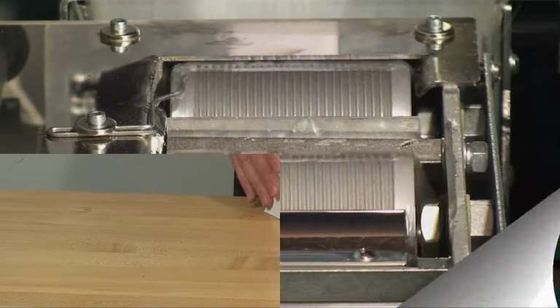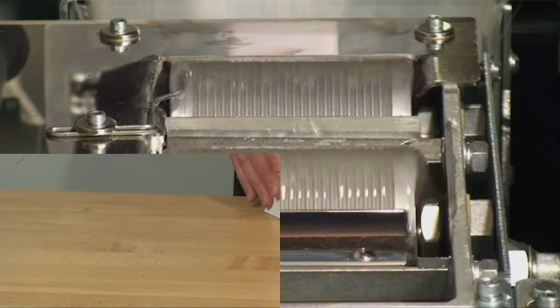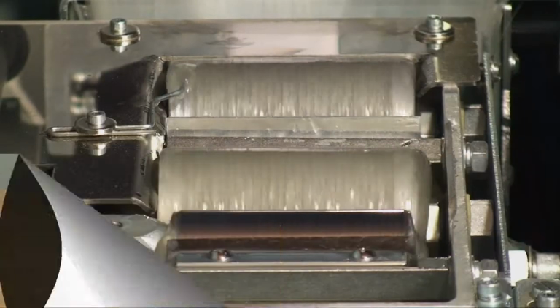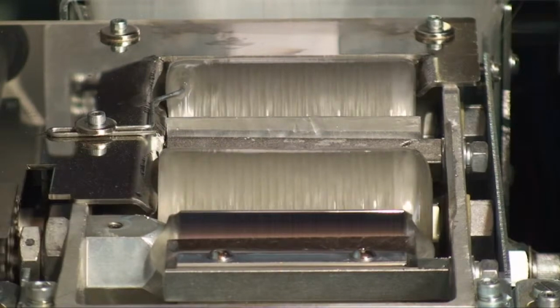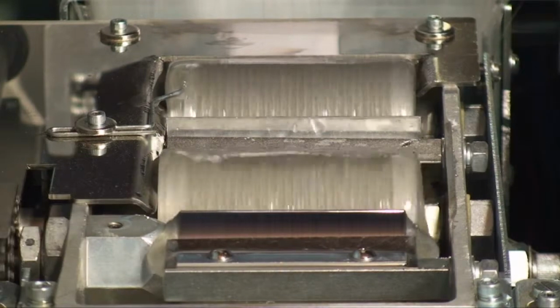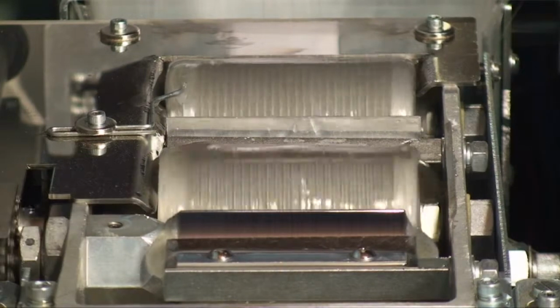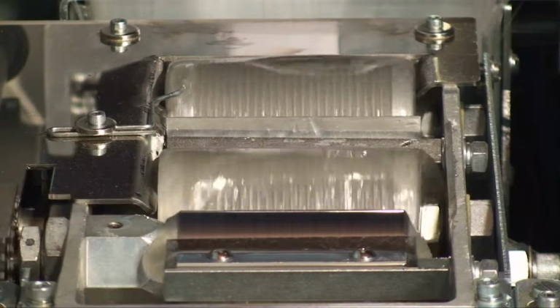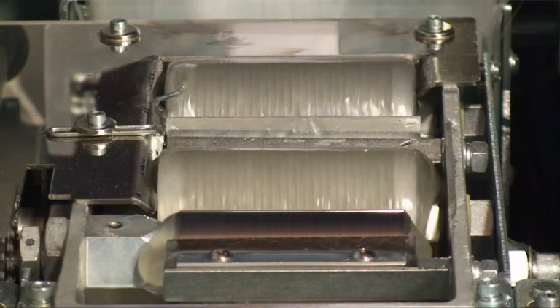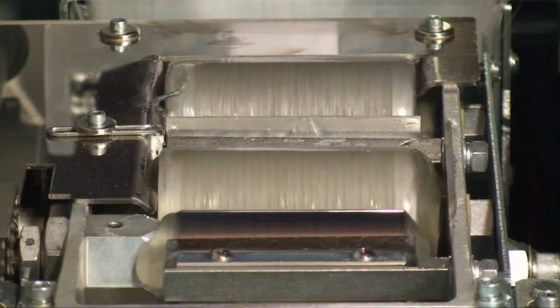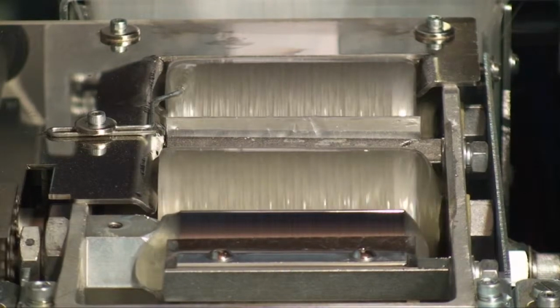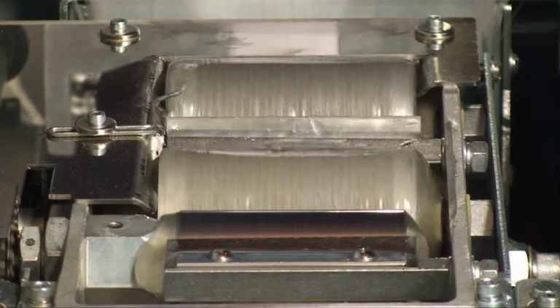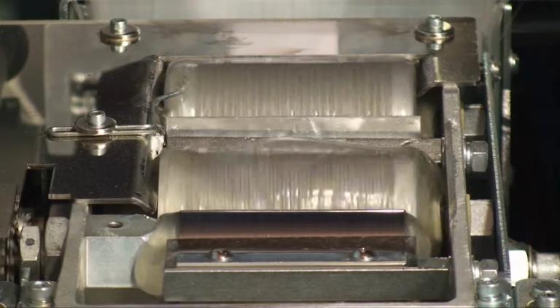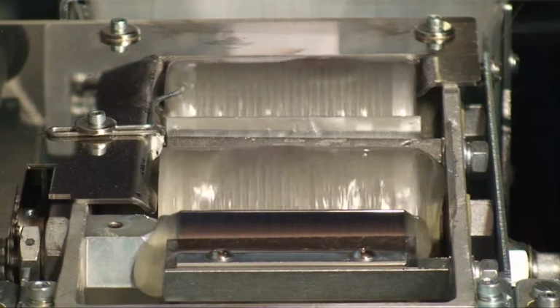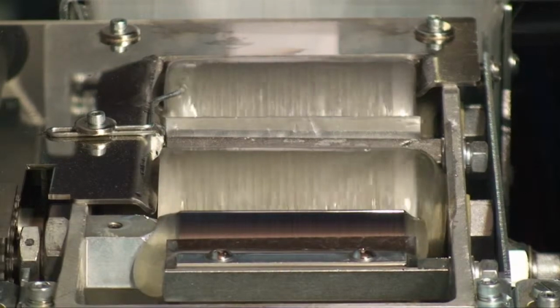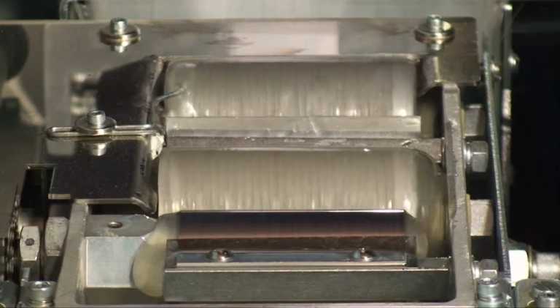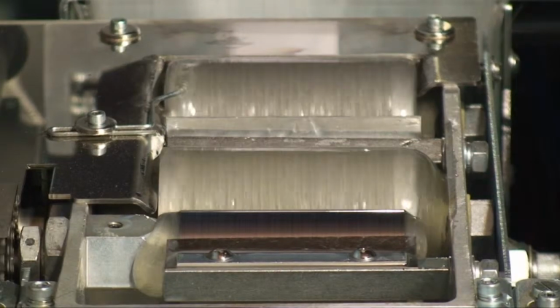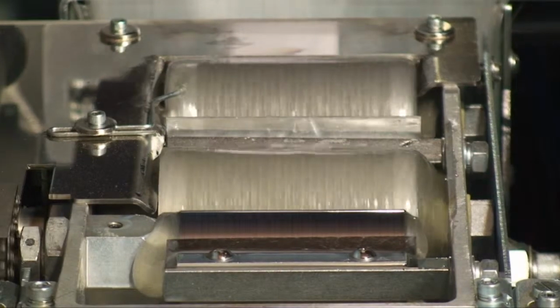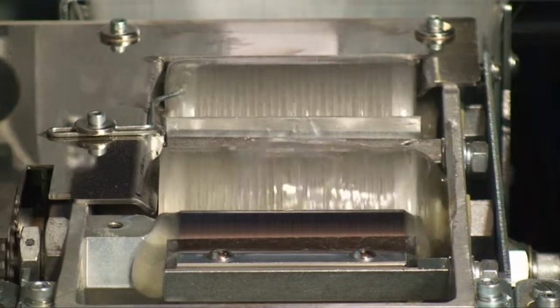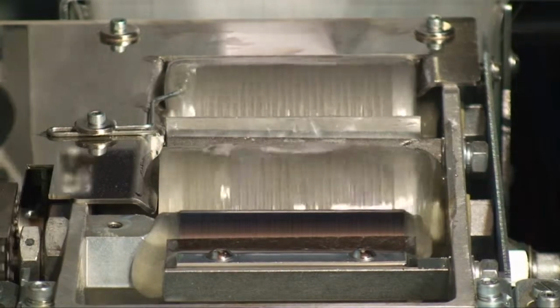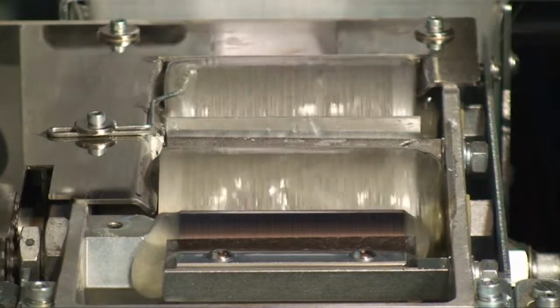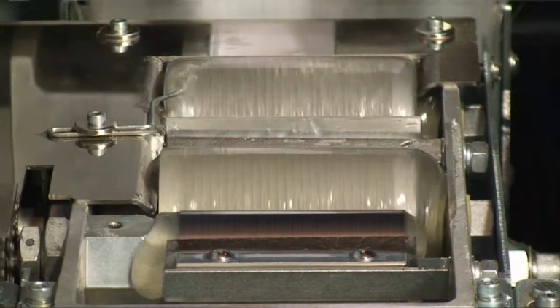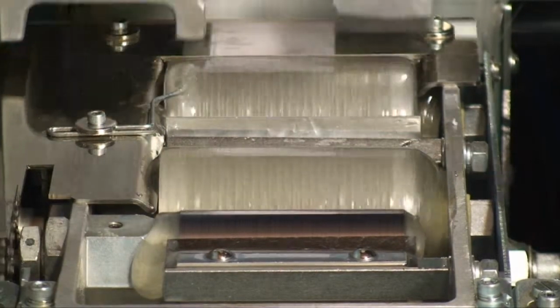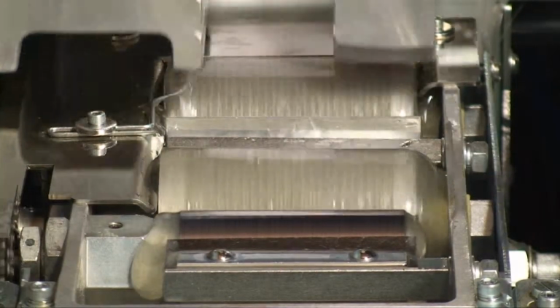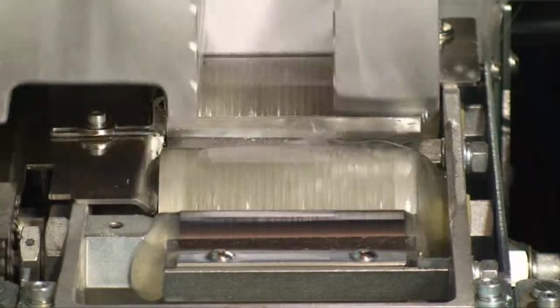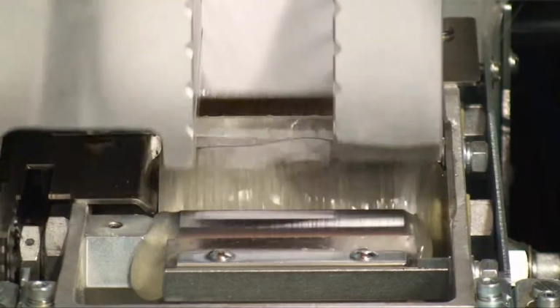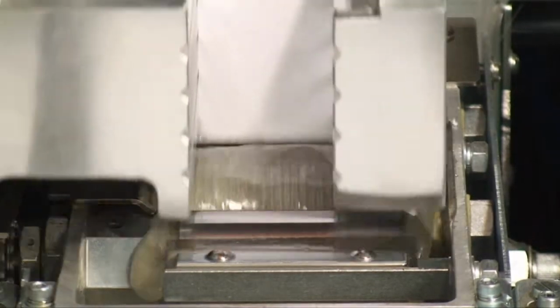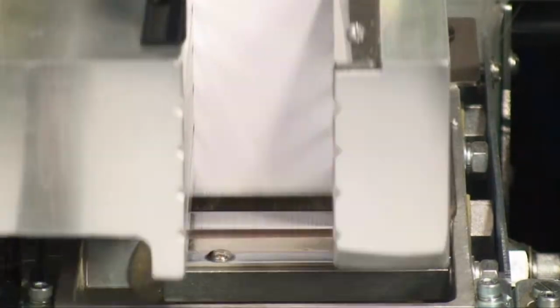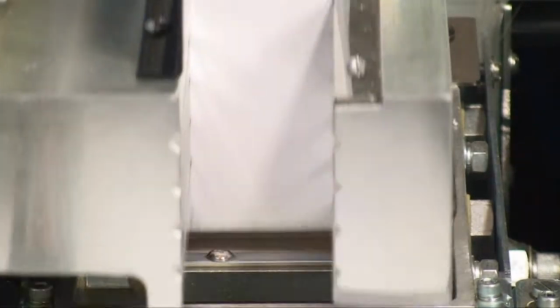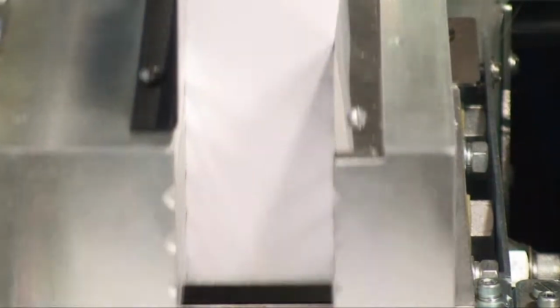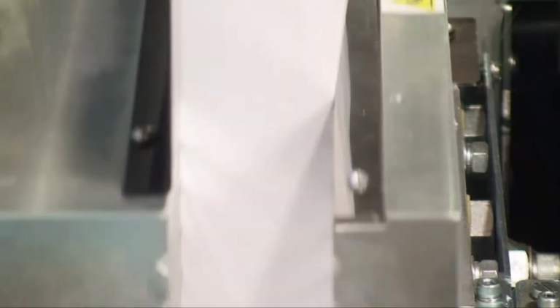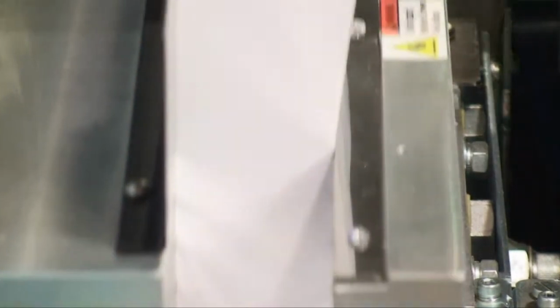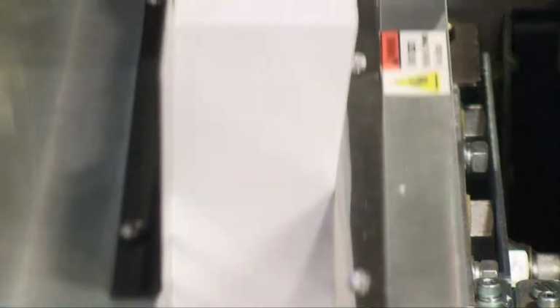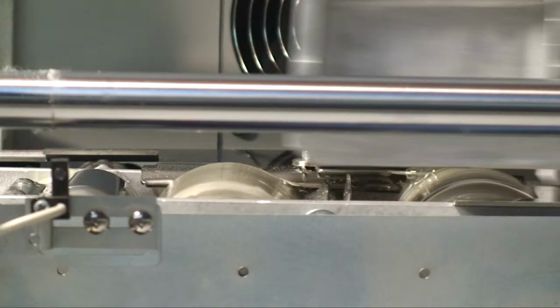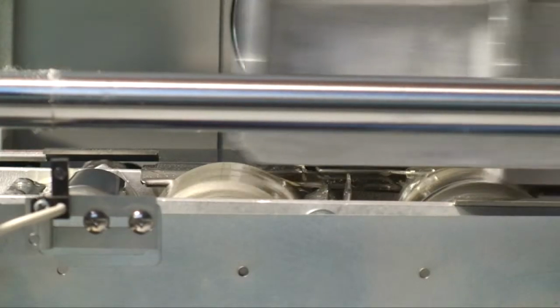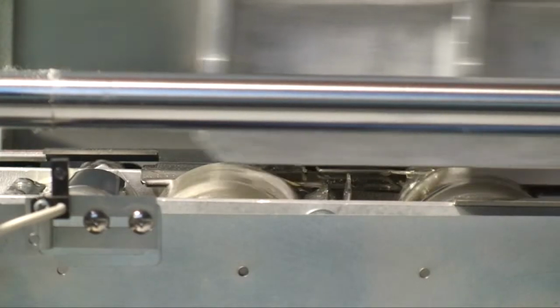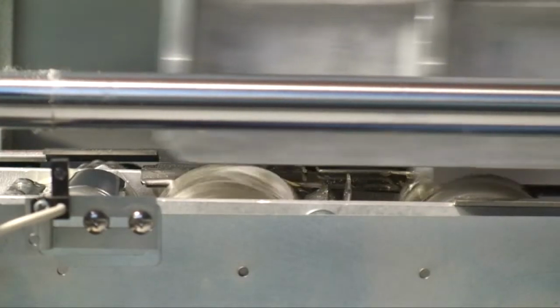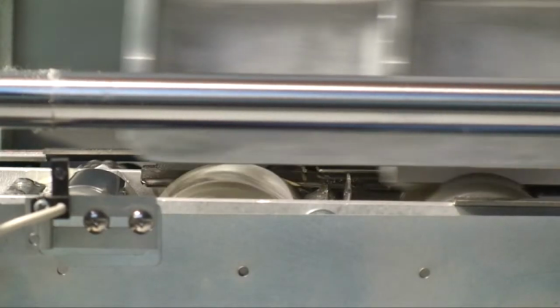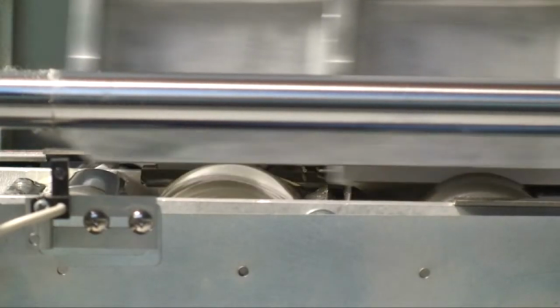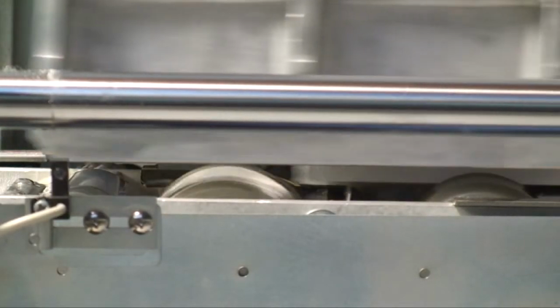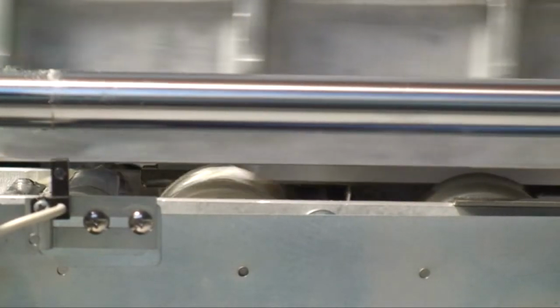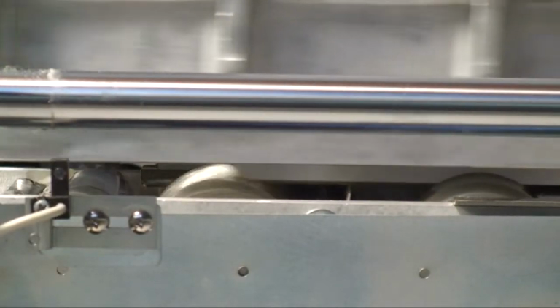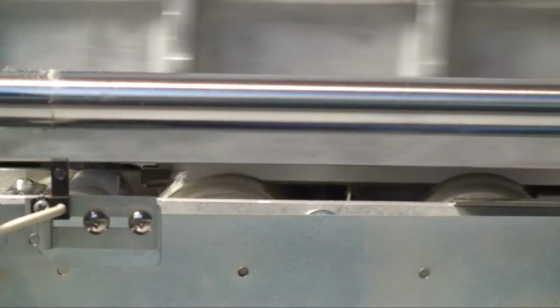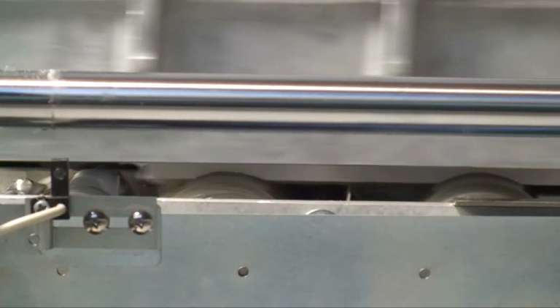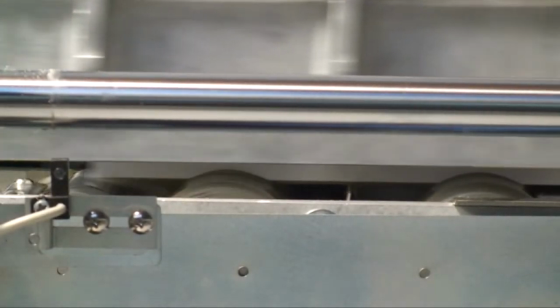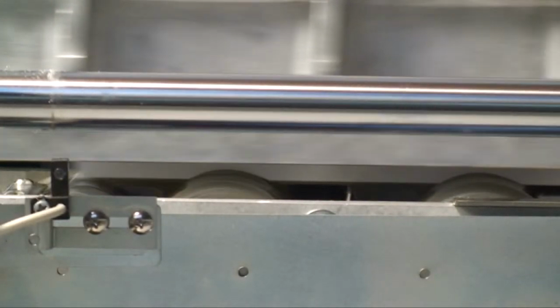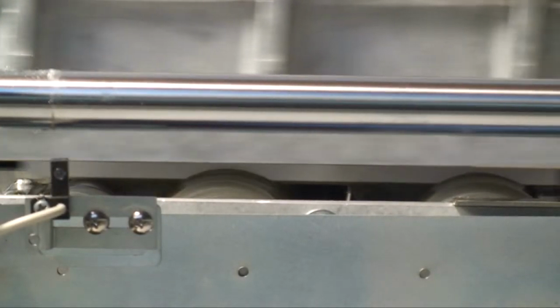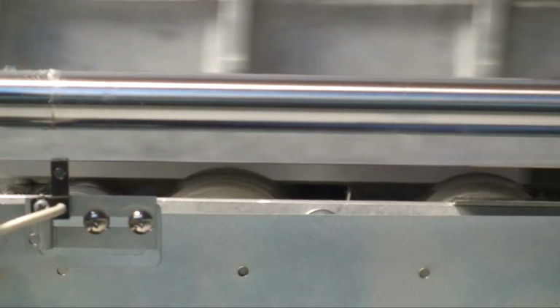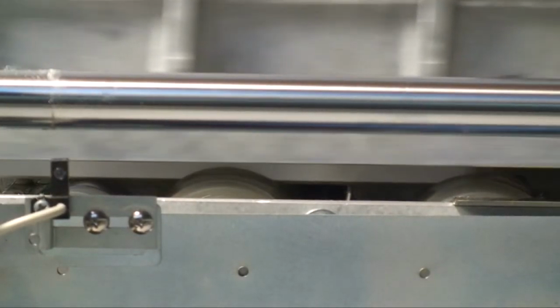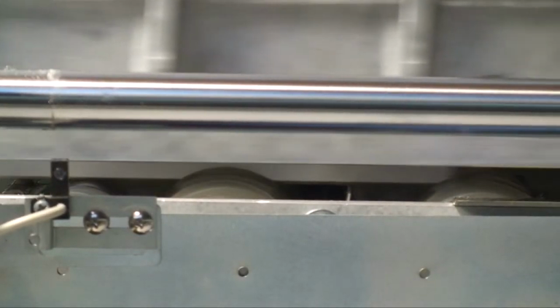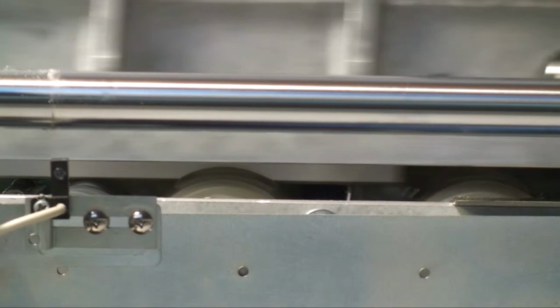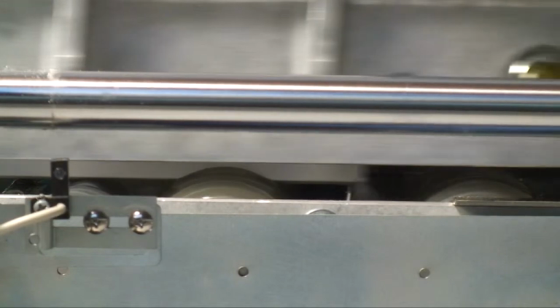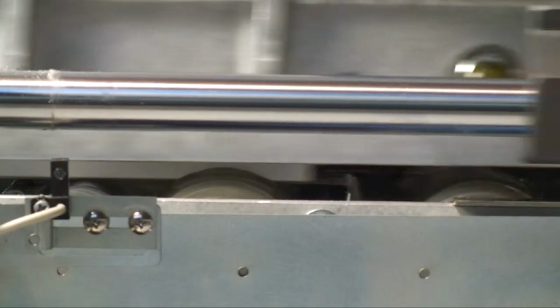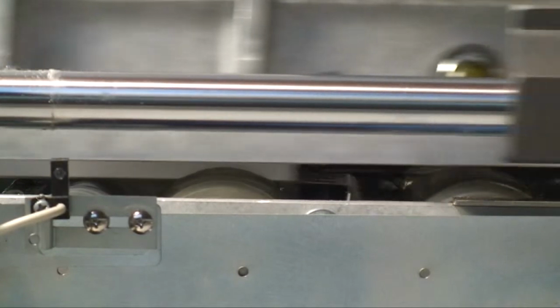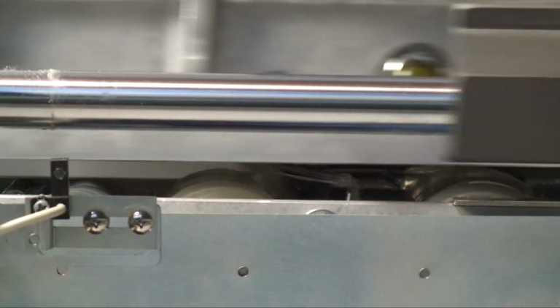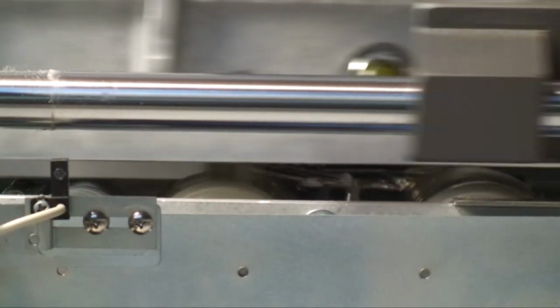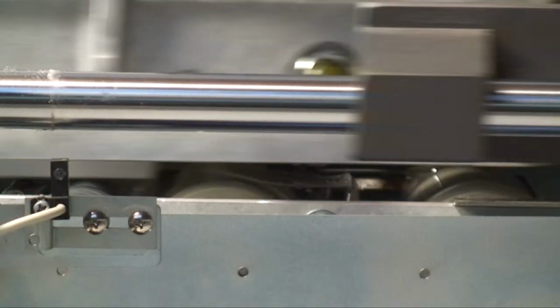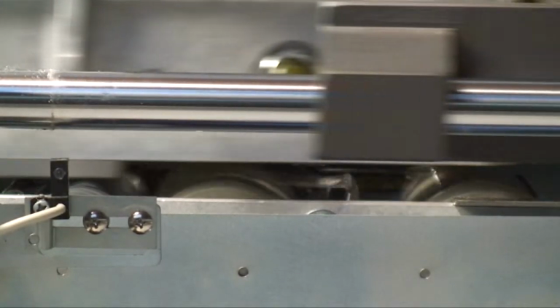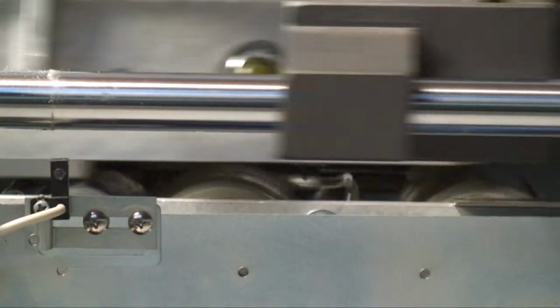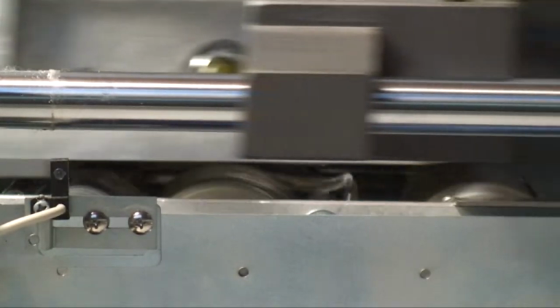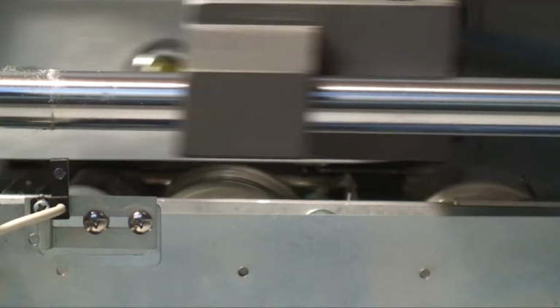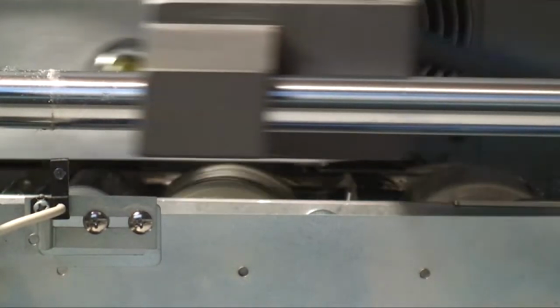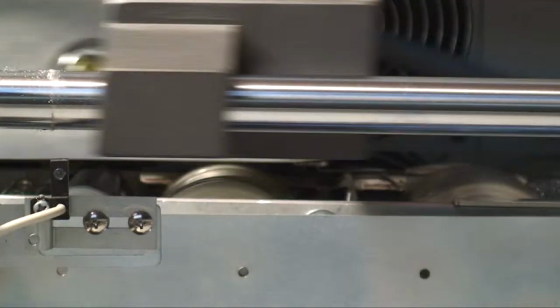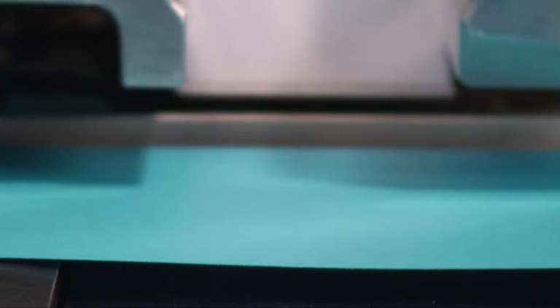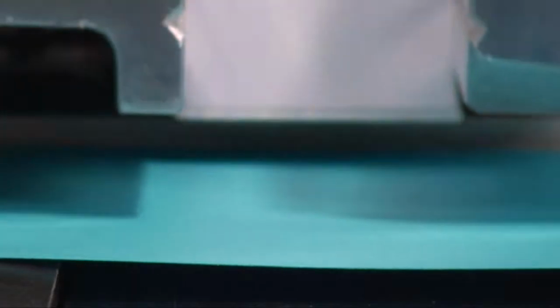Twin glue rollers ensure full and even coverage of the spine. A metering roller is included to smooth out the glue applied to the backbone.